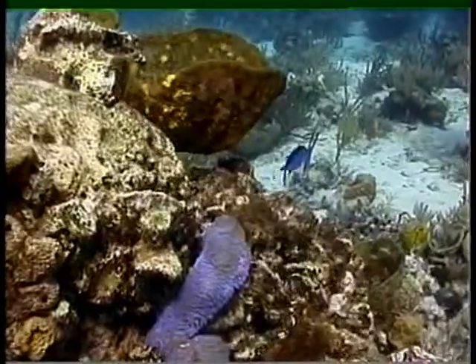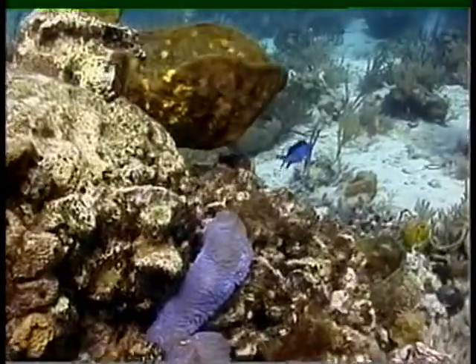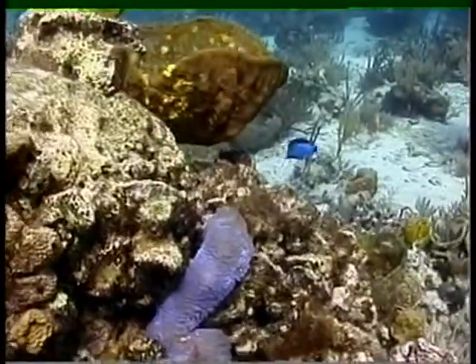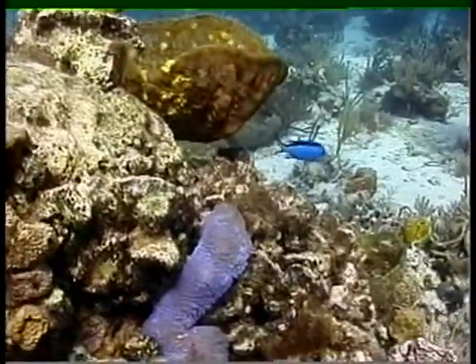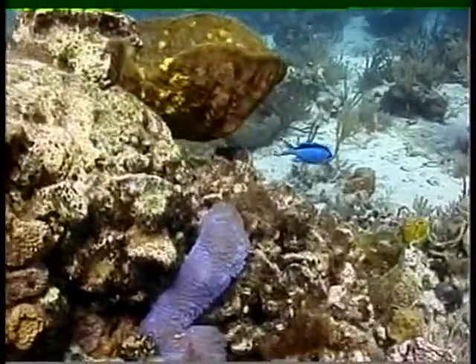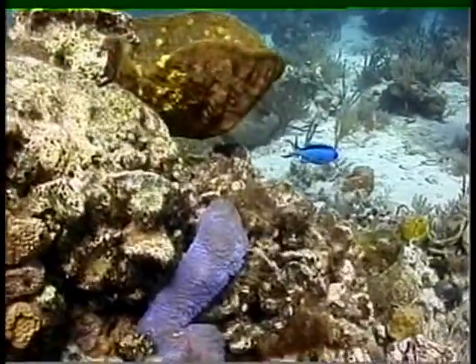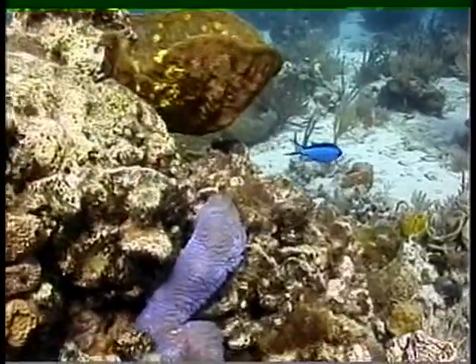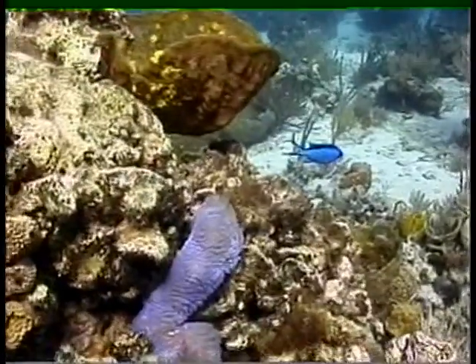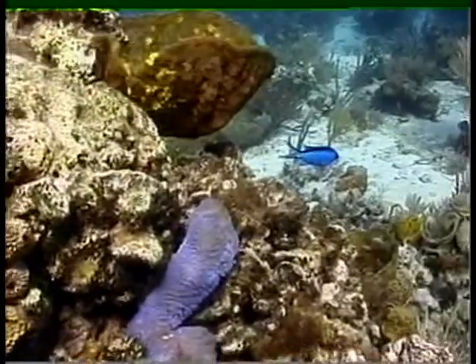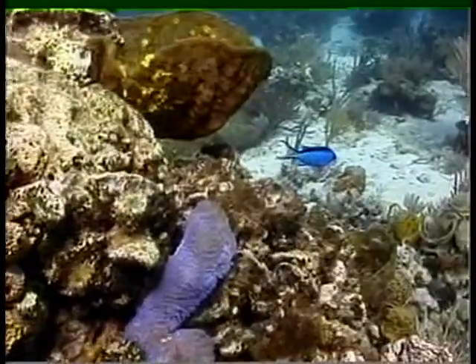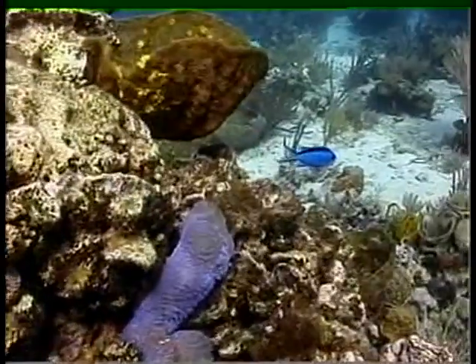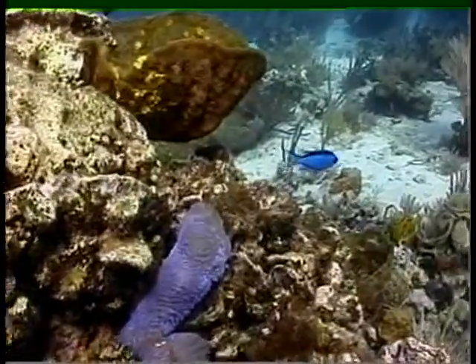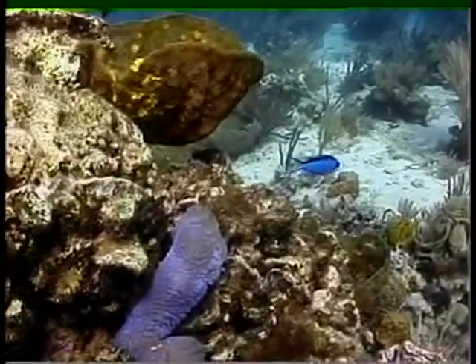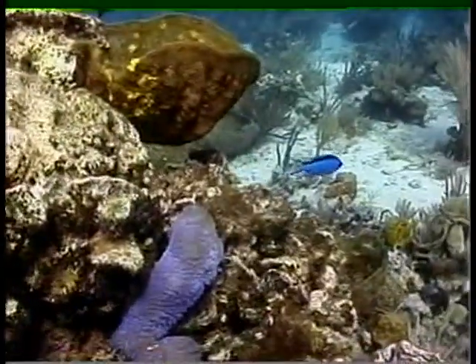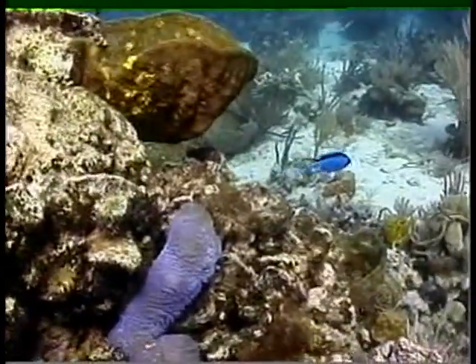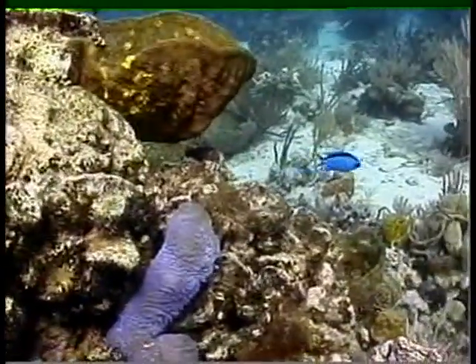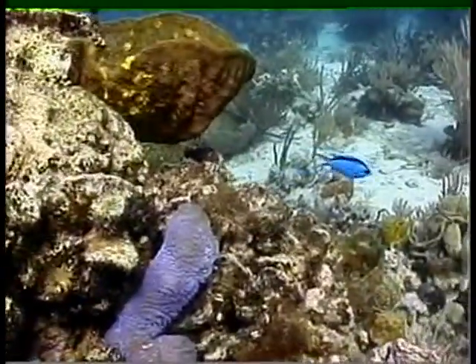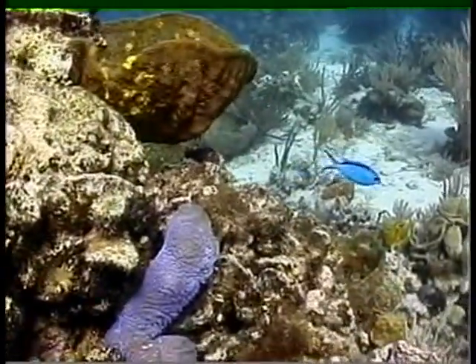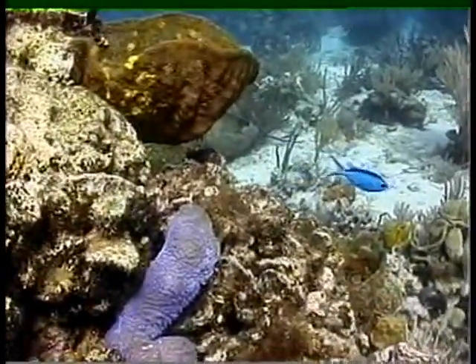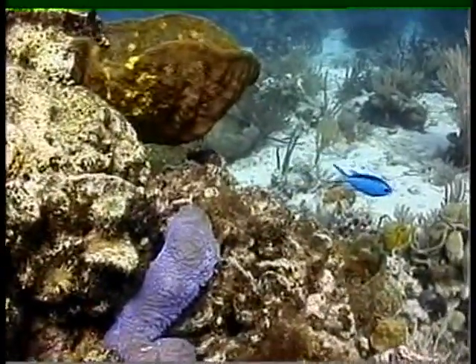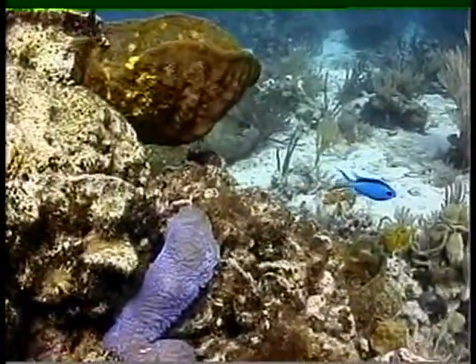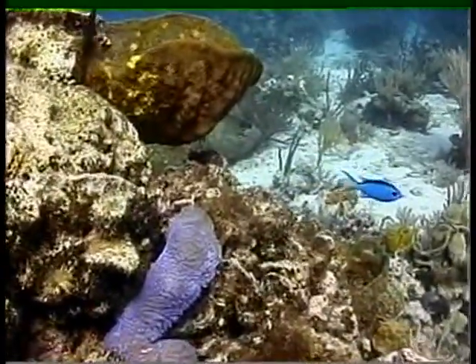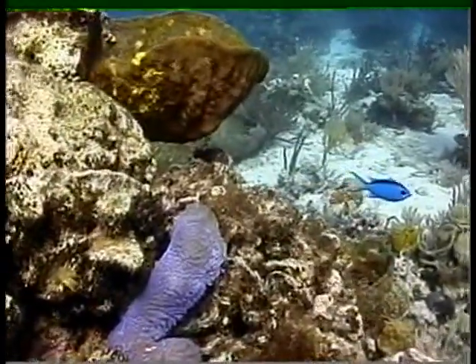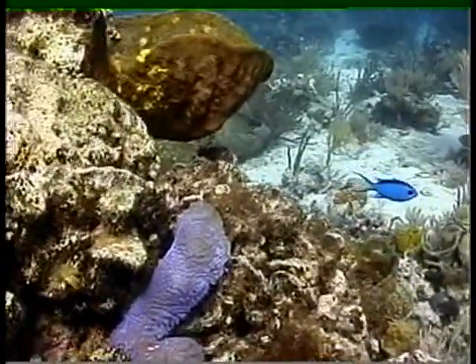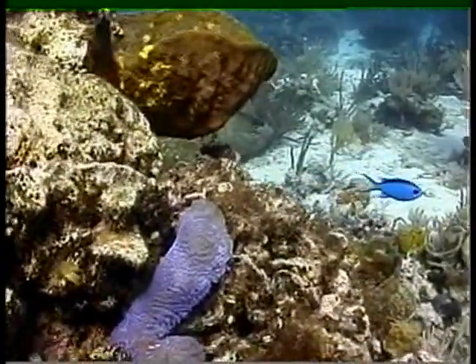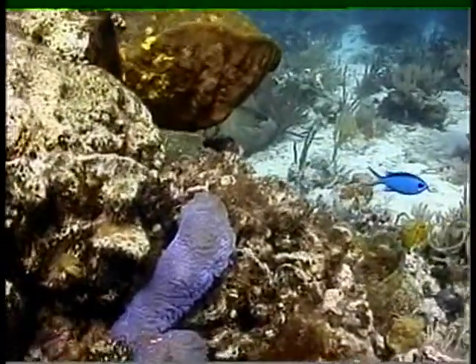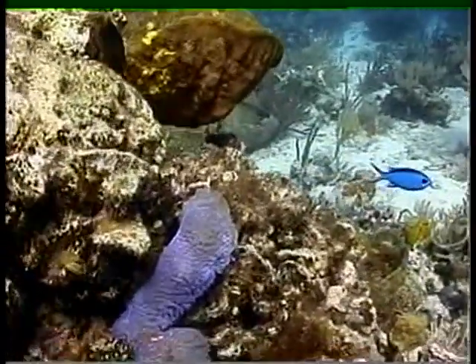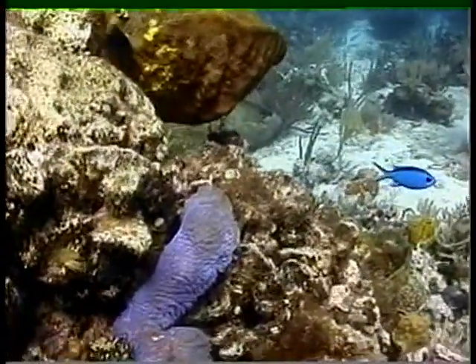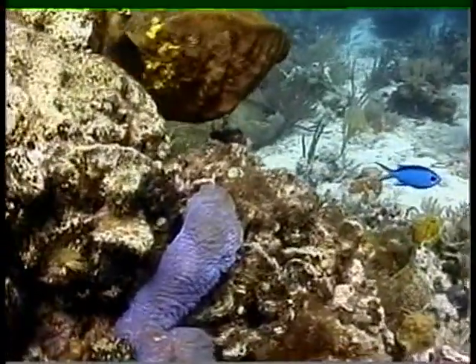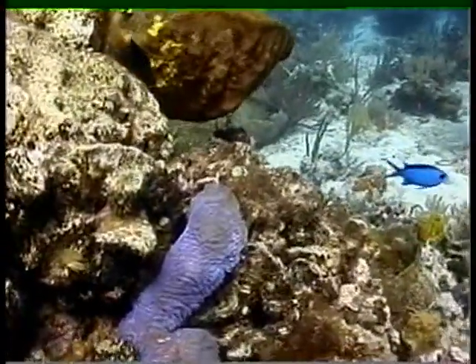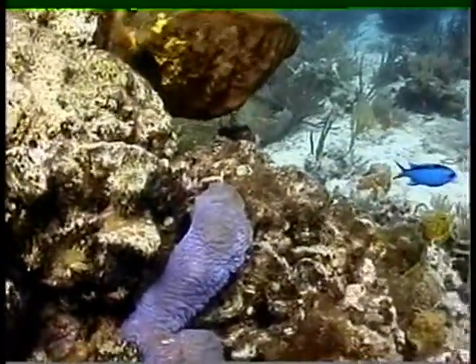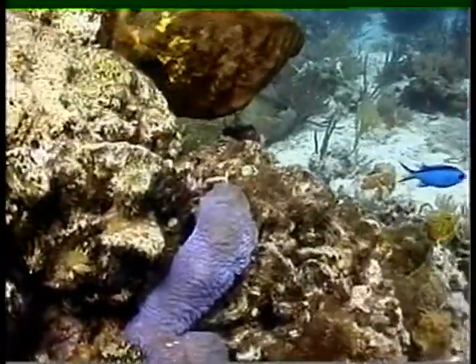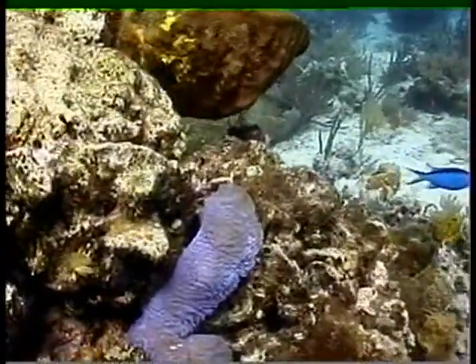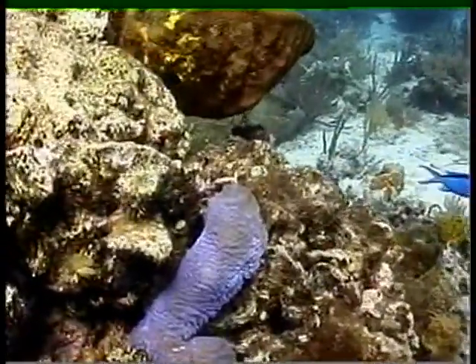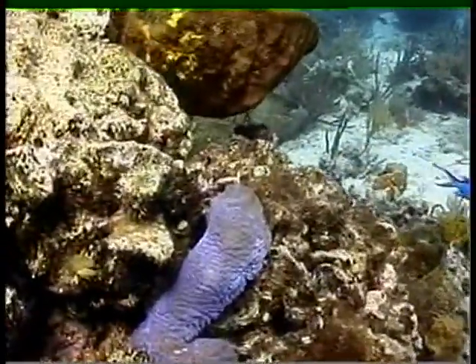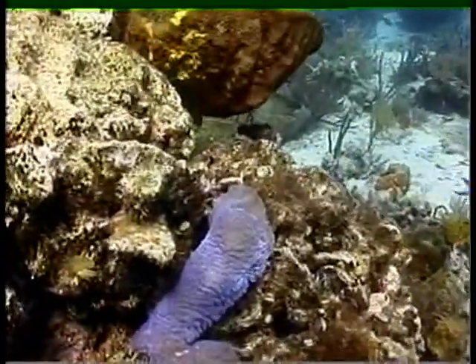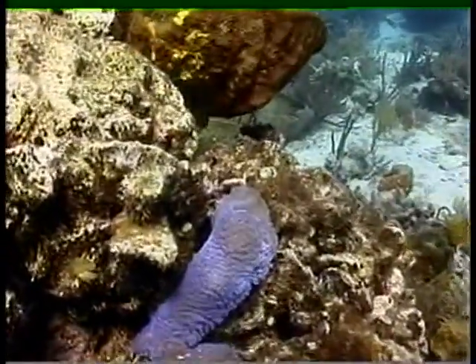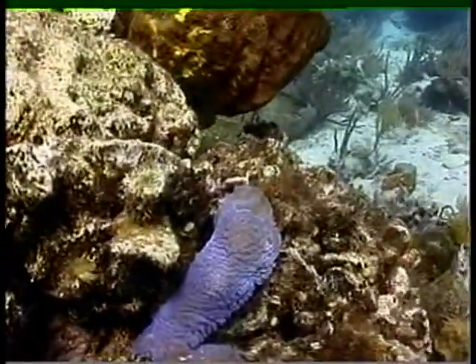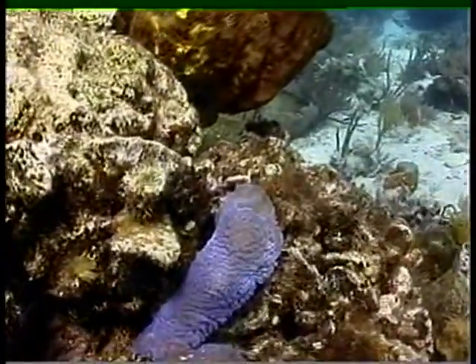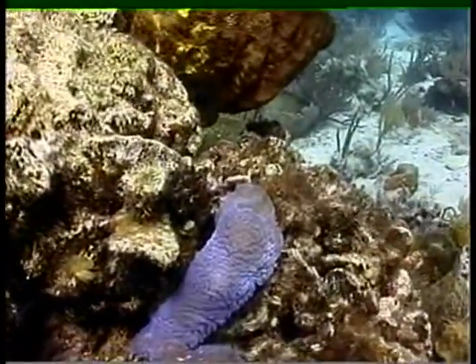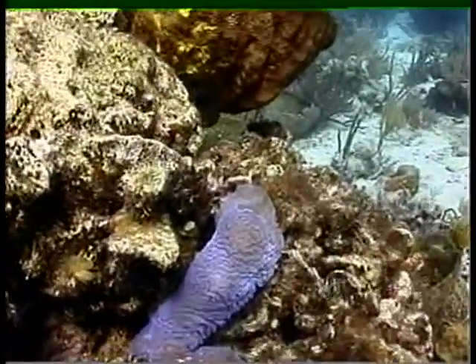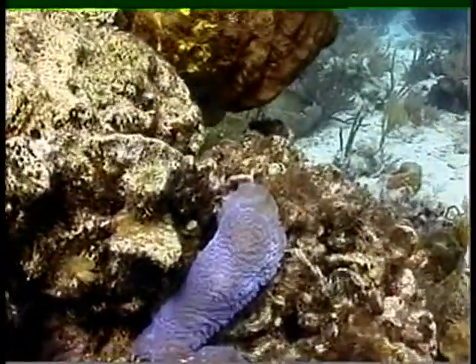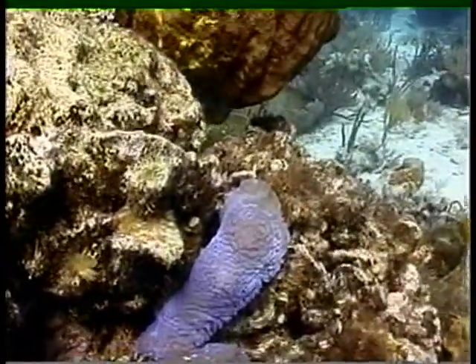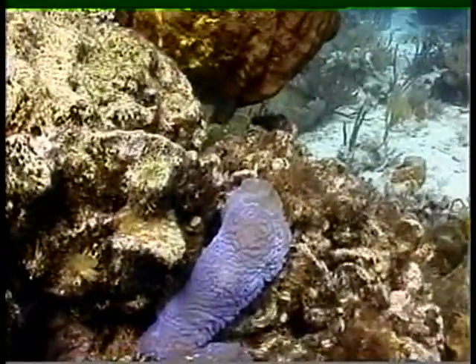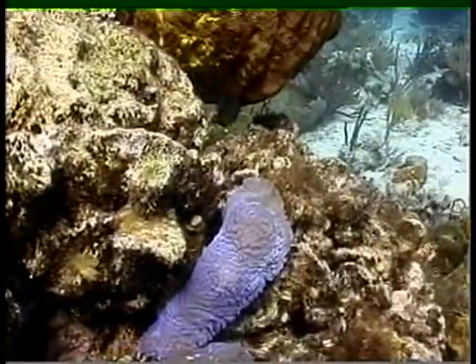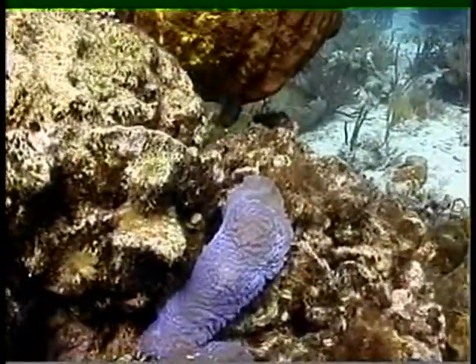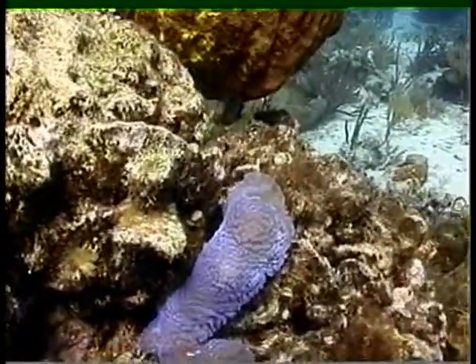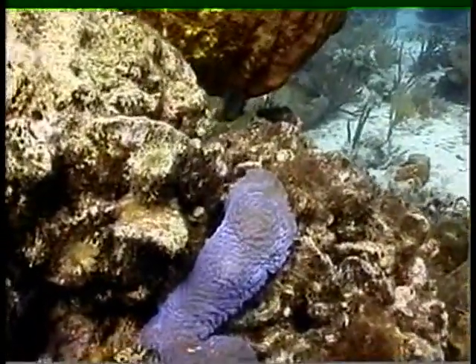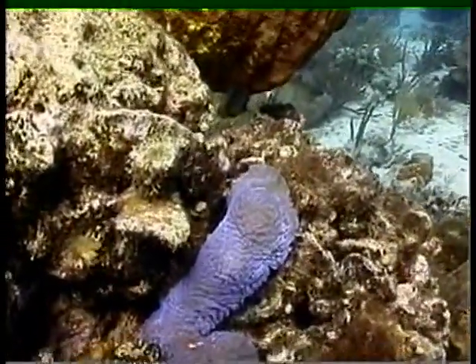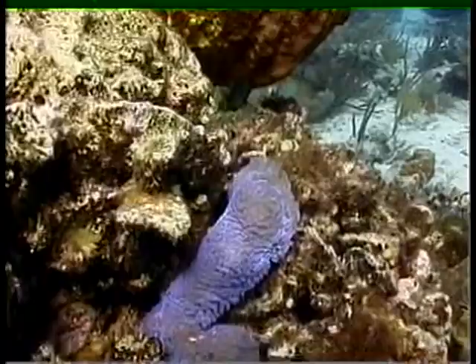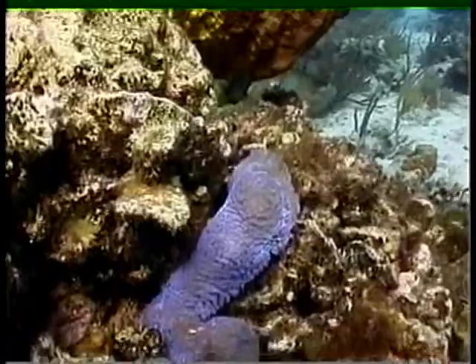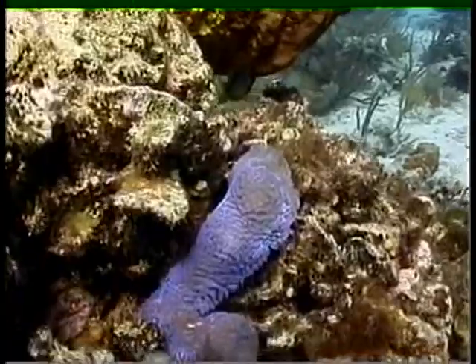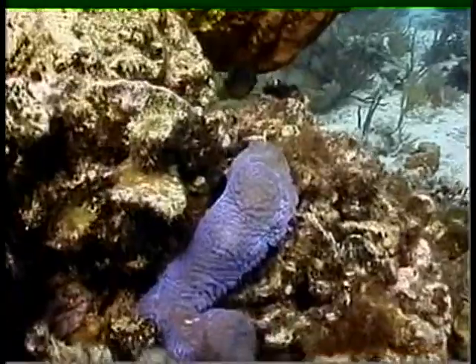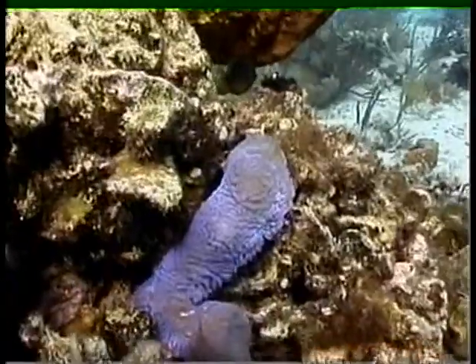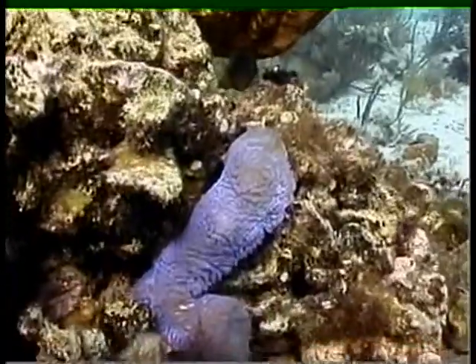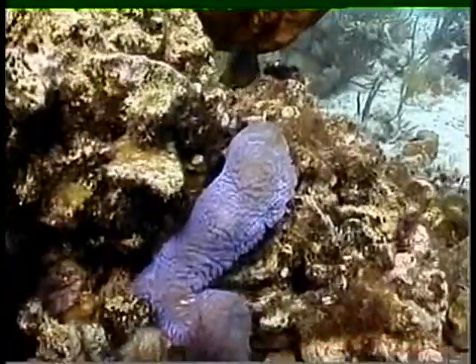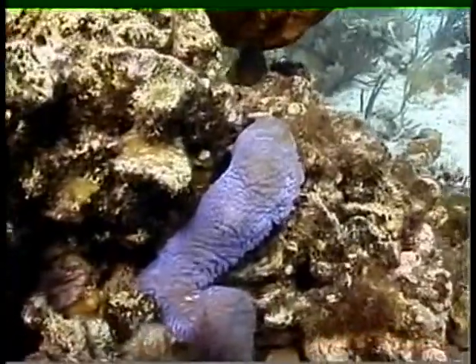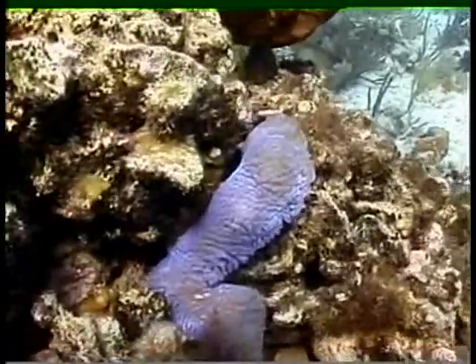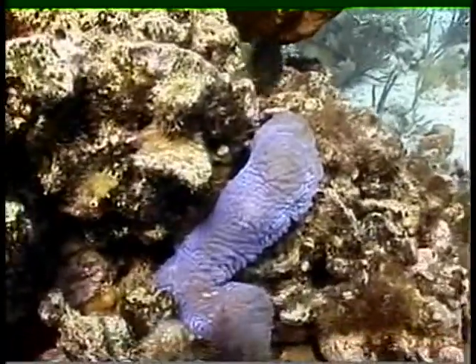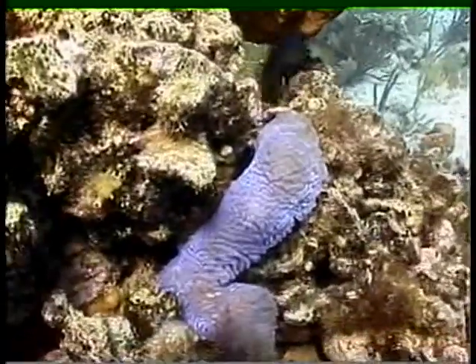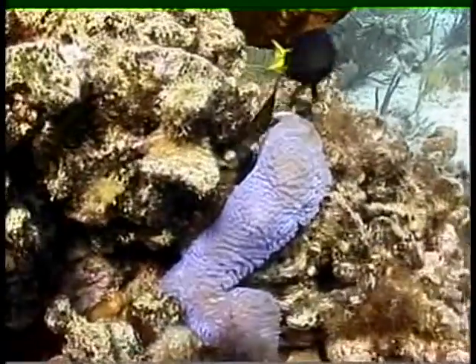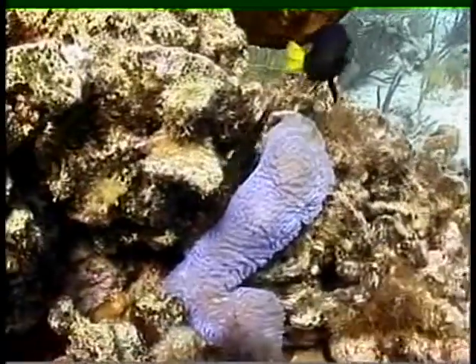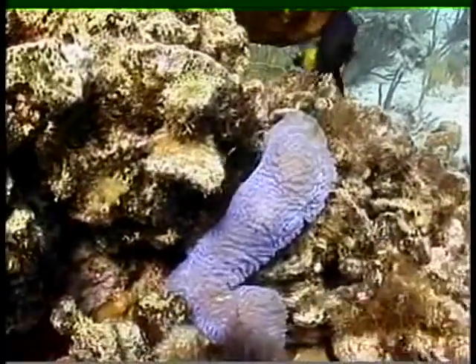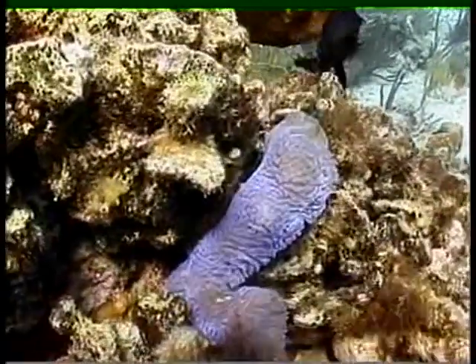Again, this is that black light blue sponge — just amazing. Love the color.